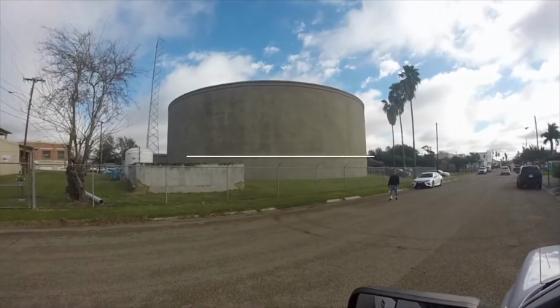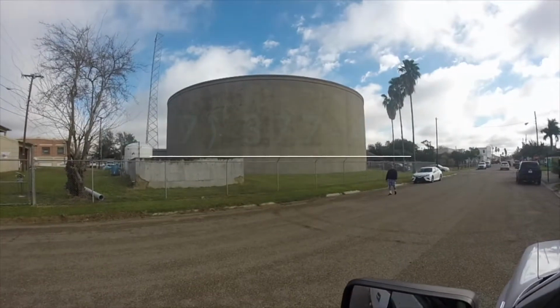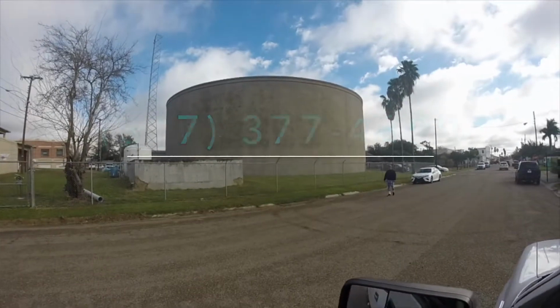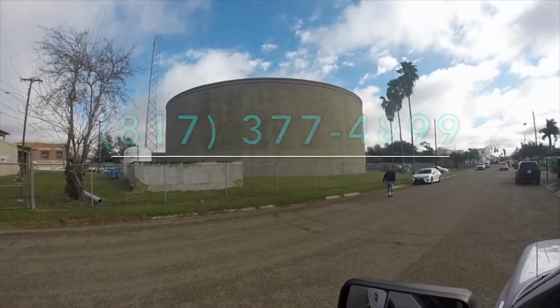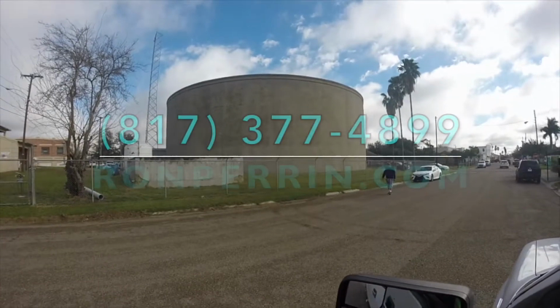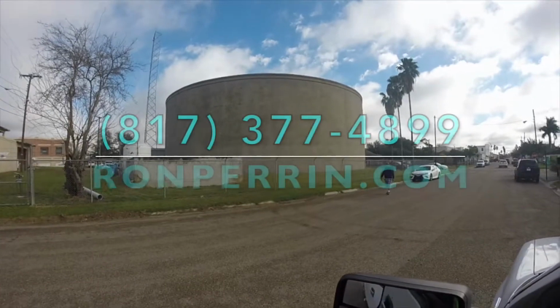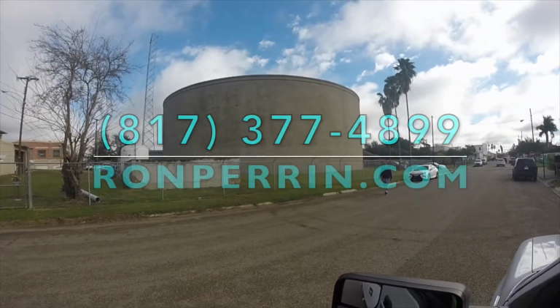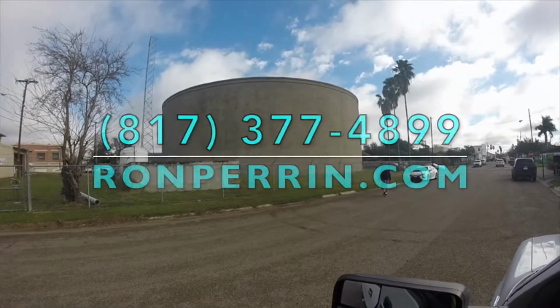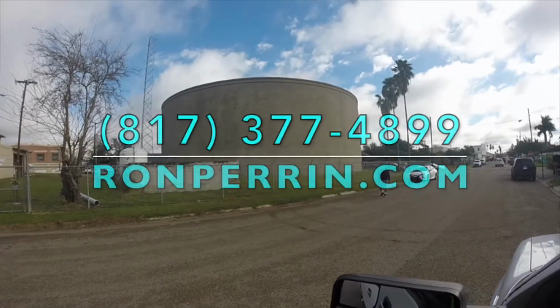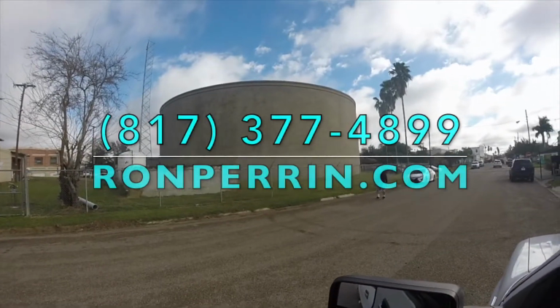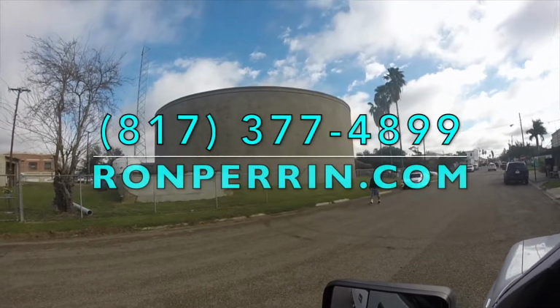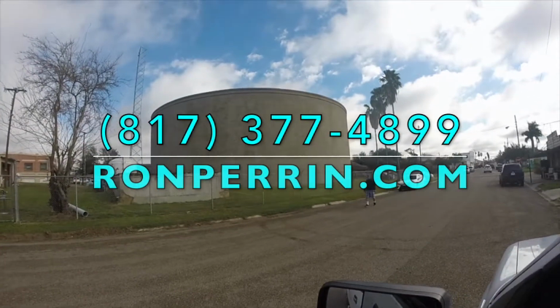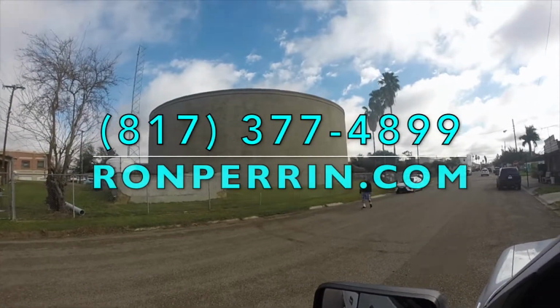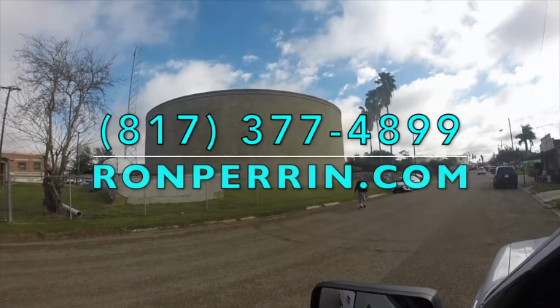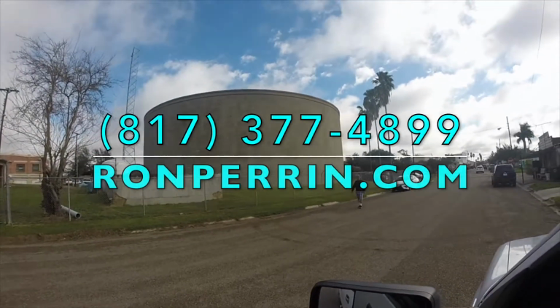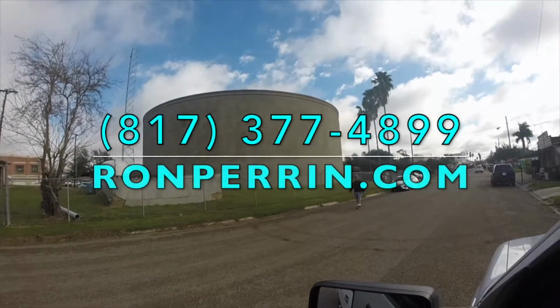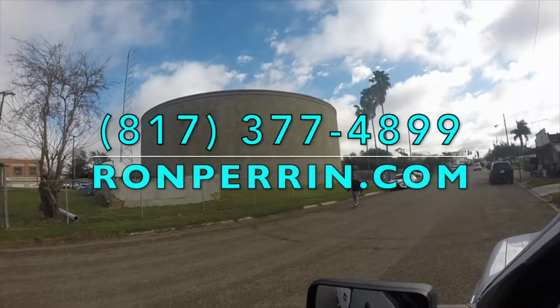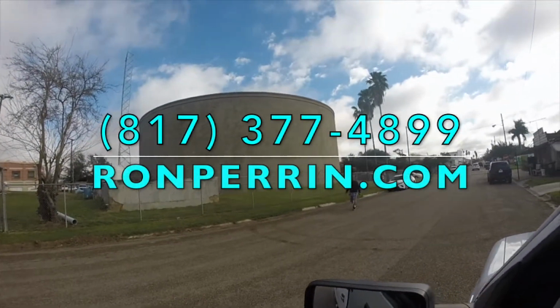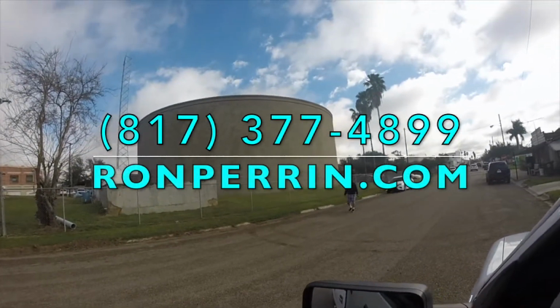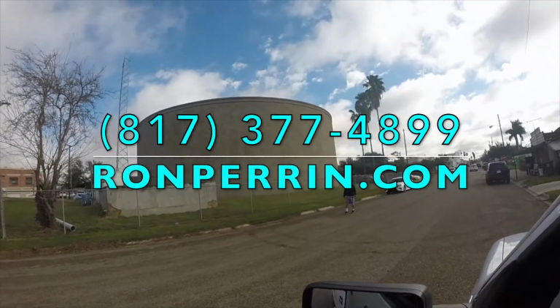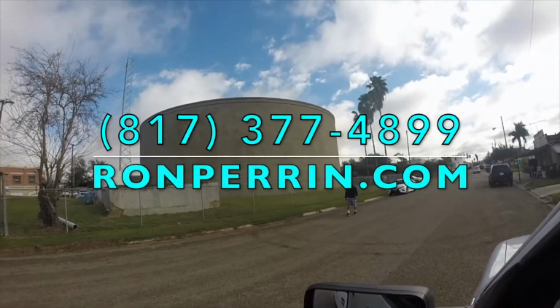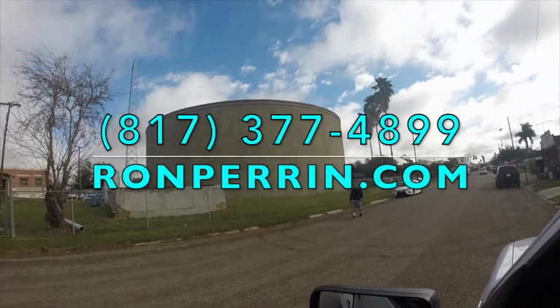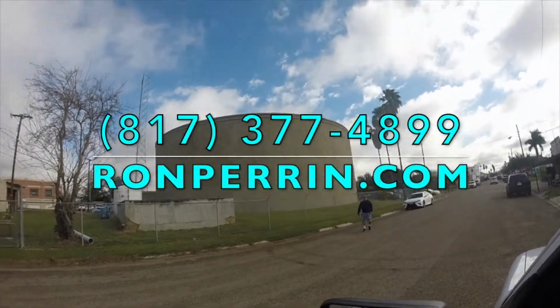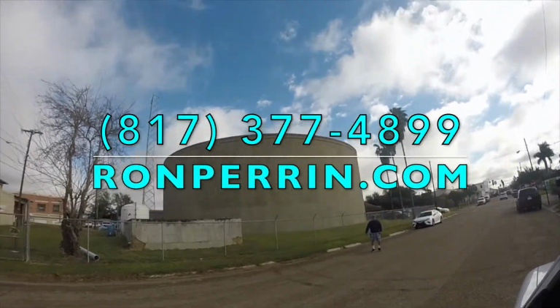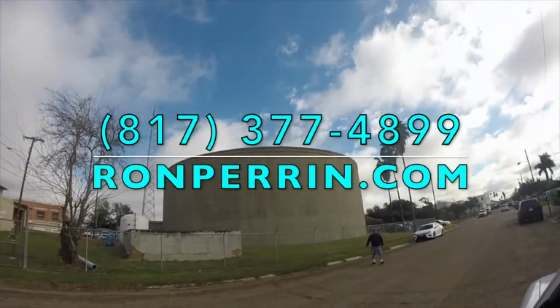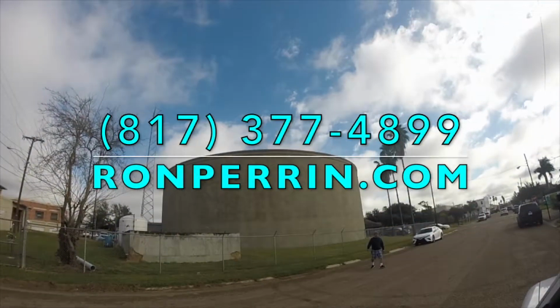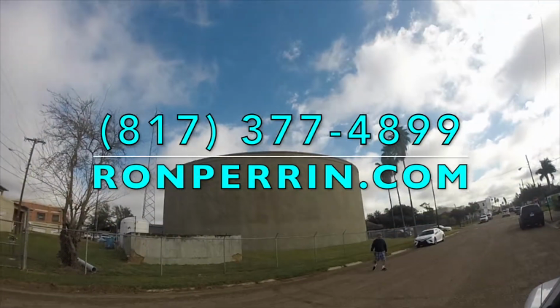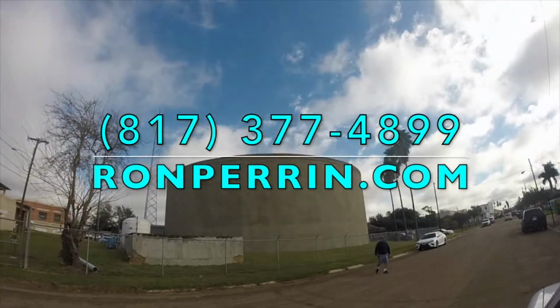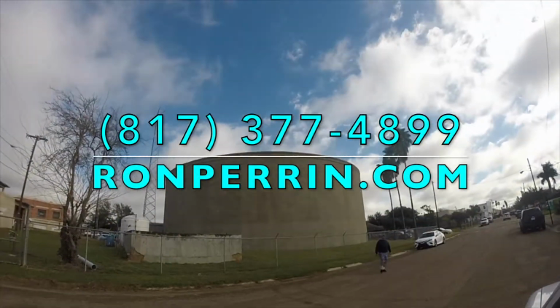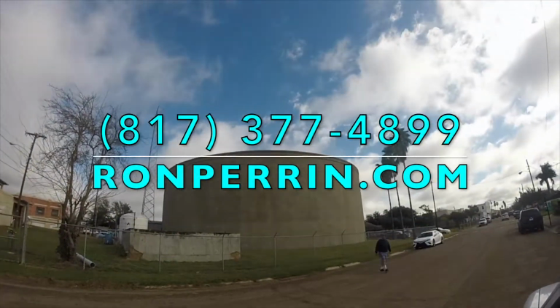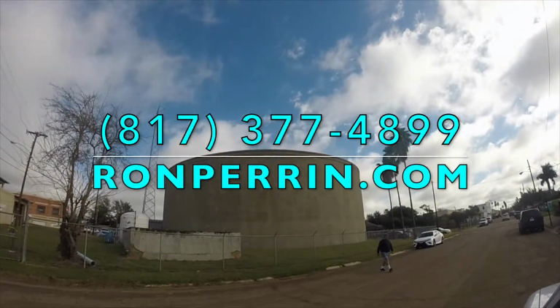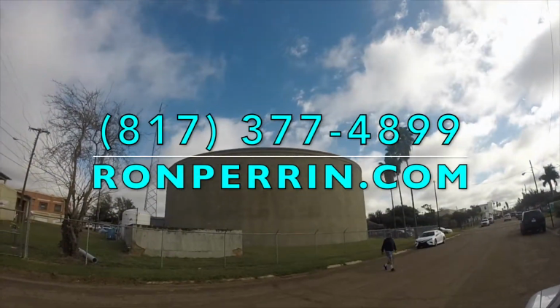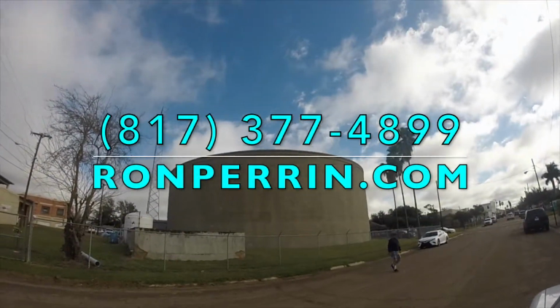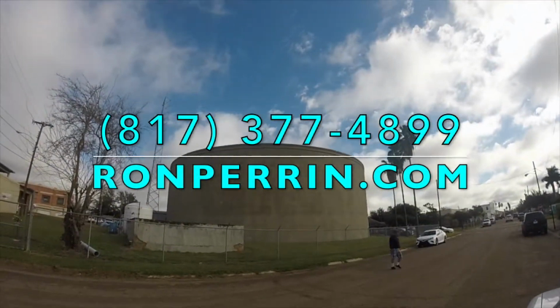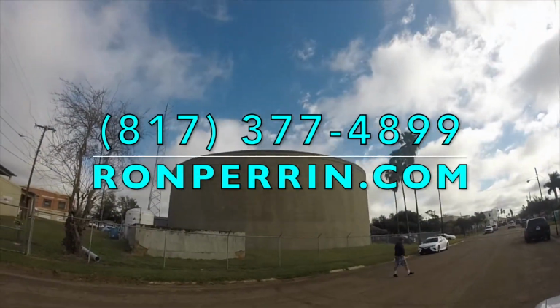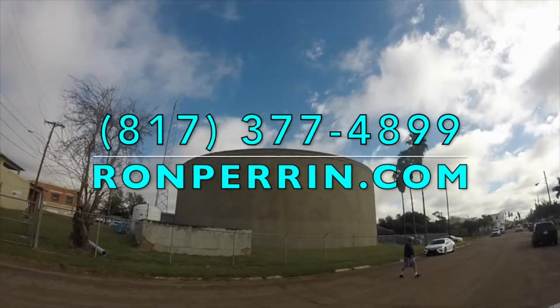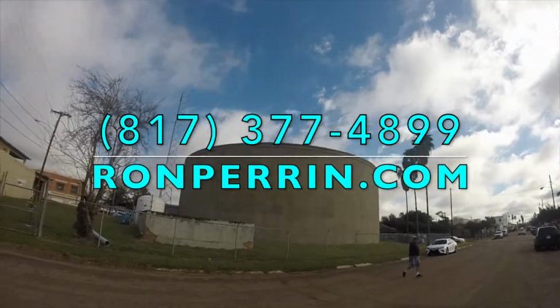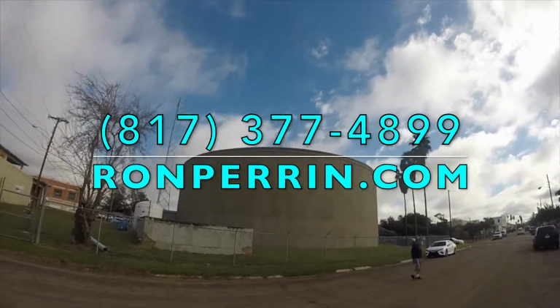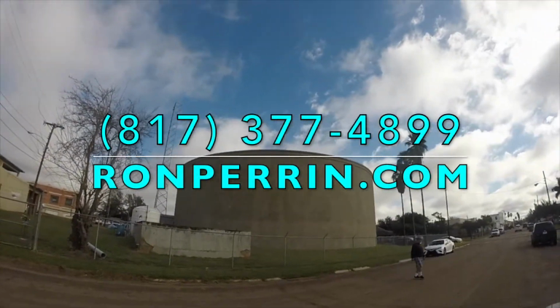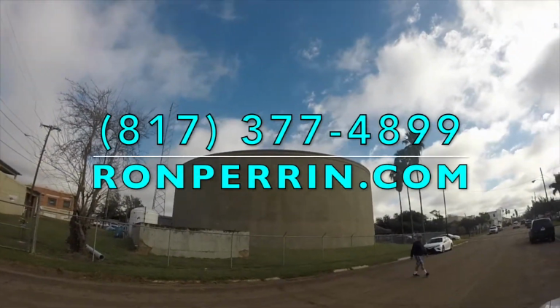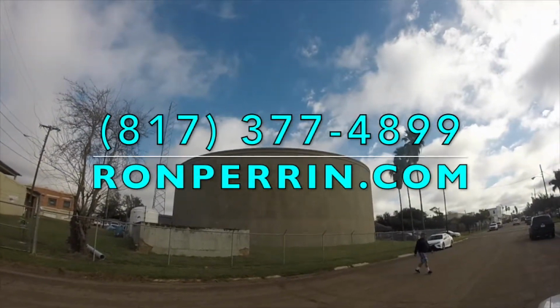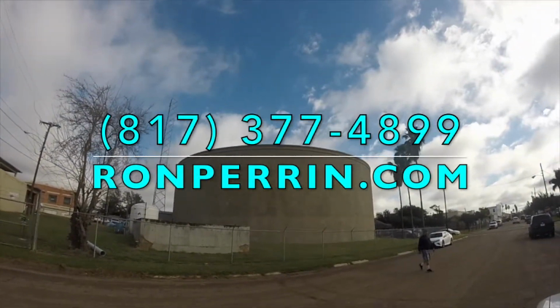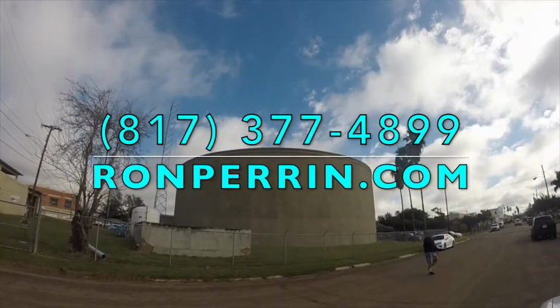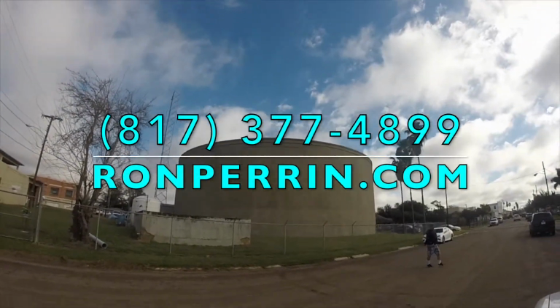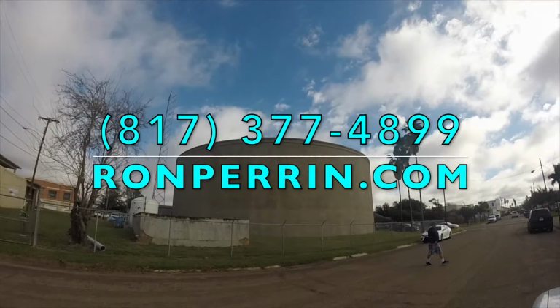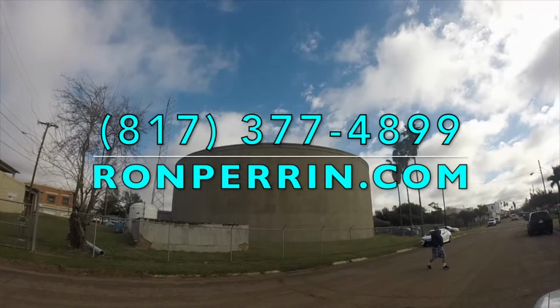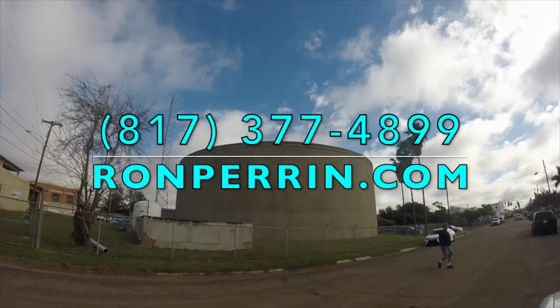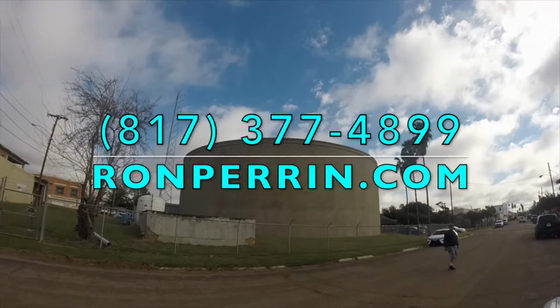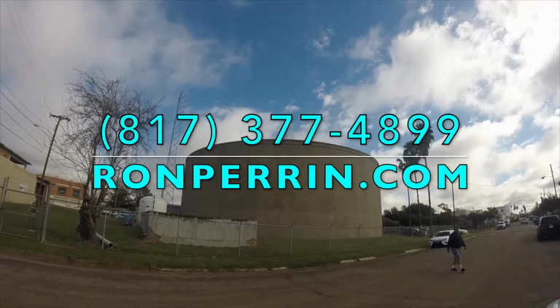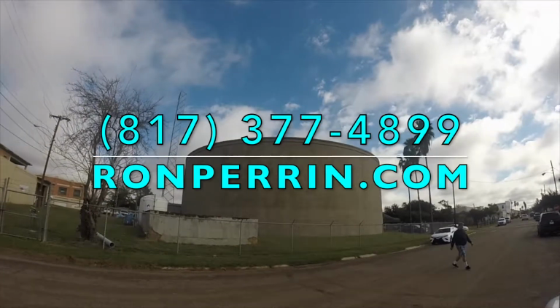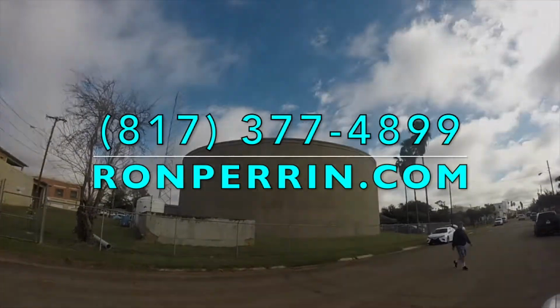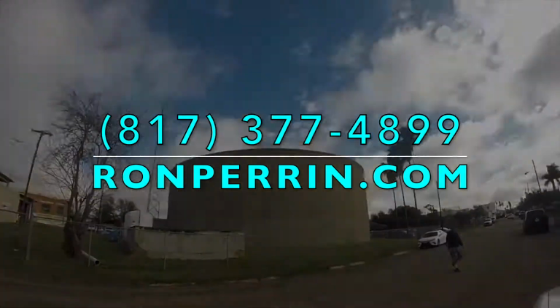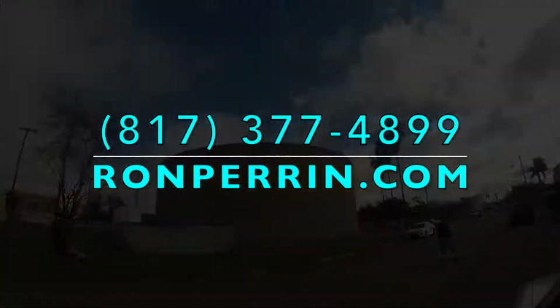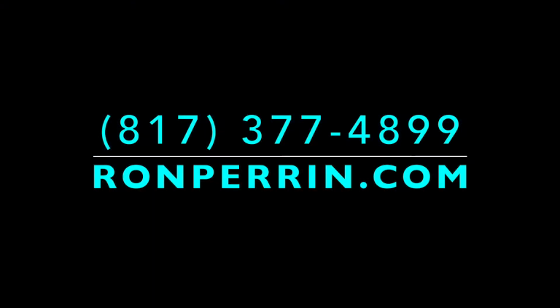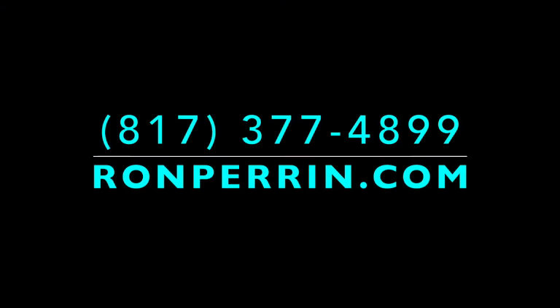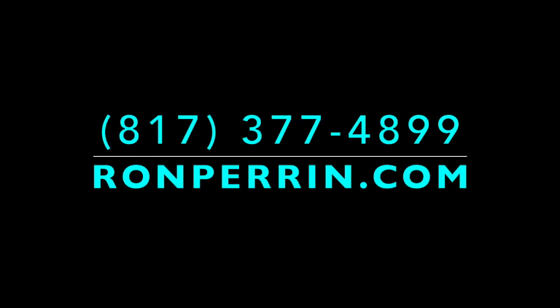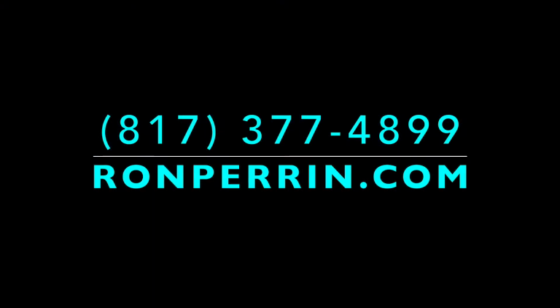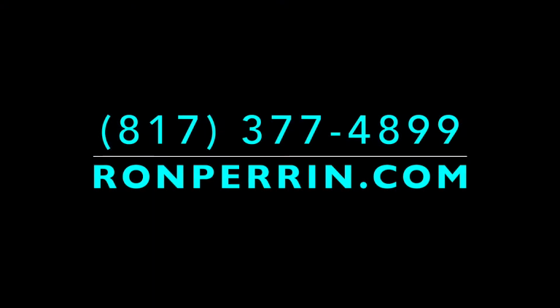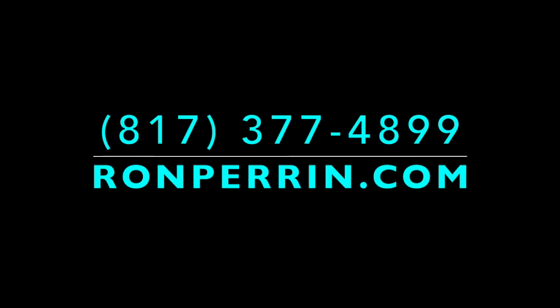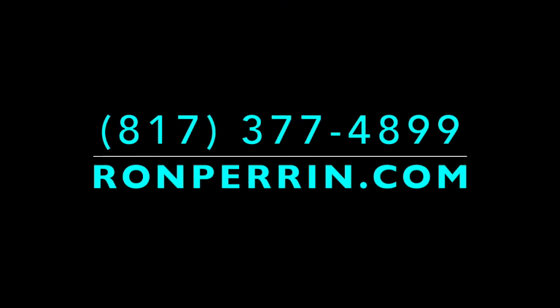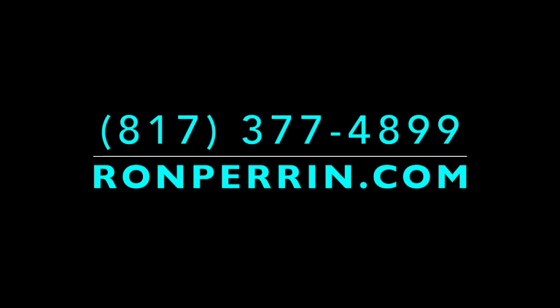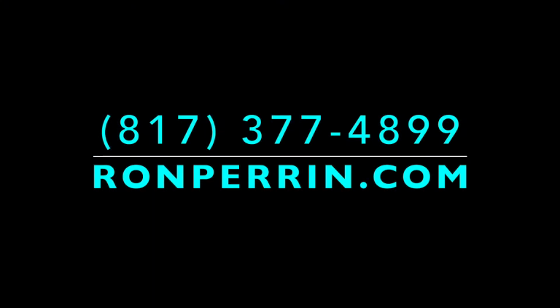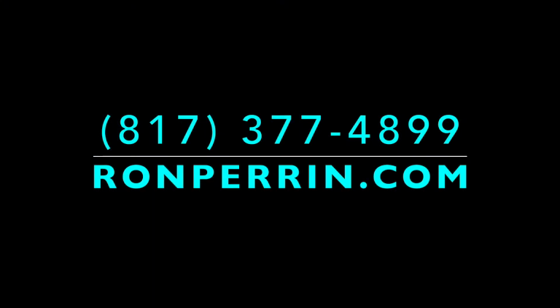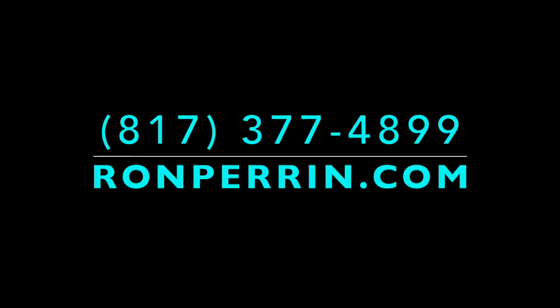For pricing, please call 817-377-4899 or visit ronperrin.com.